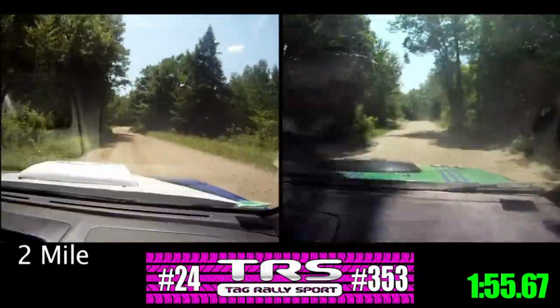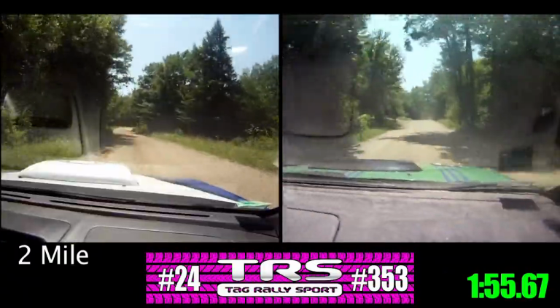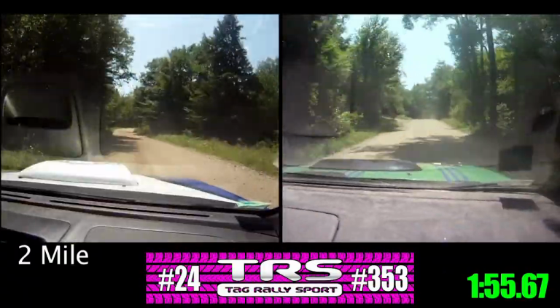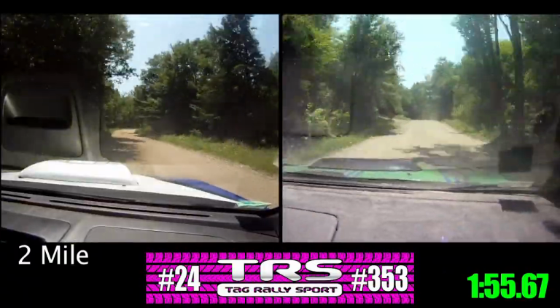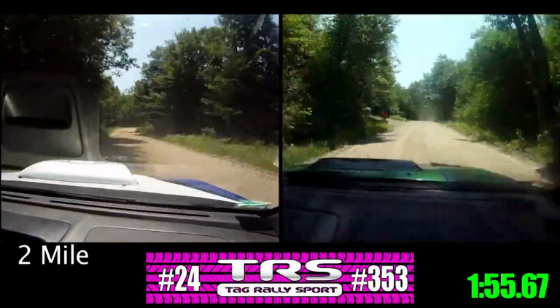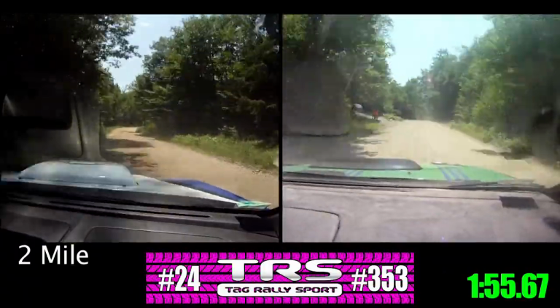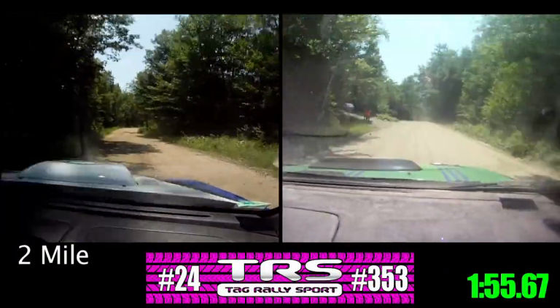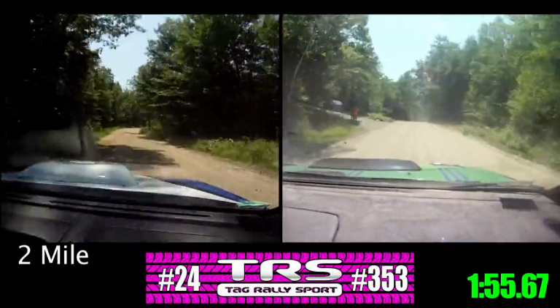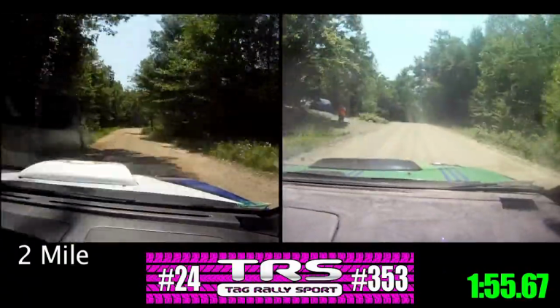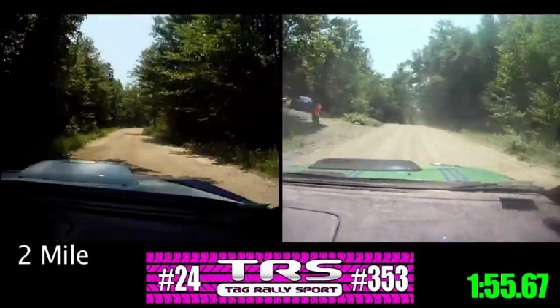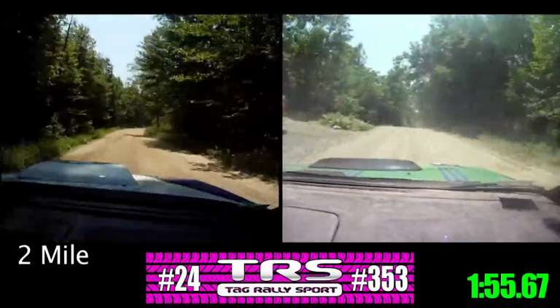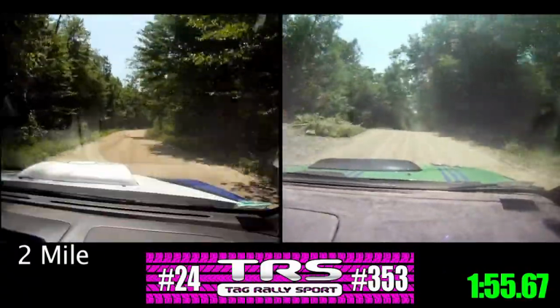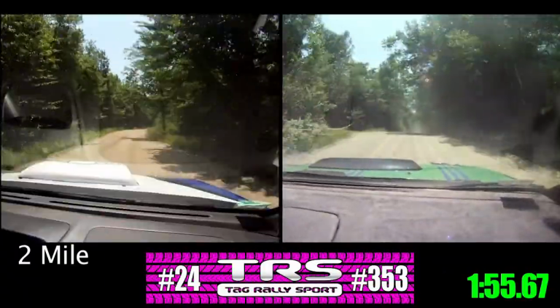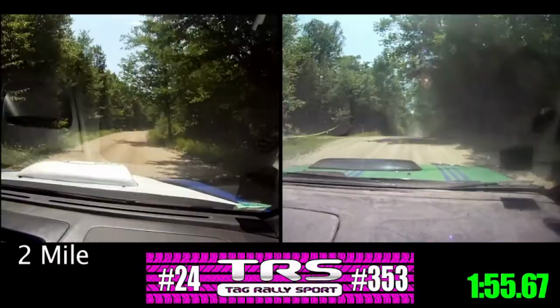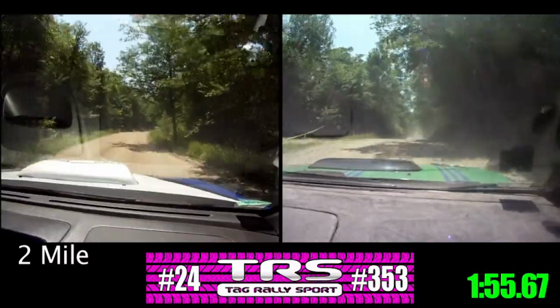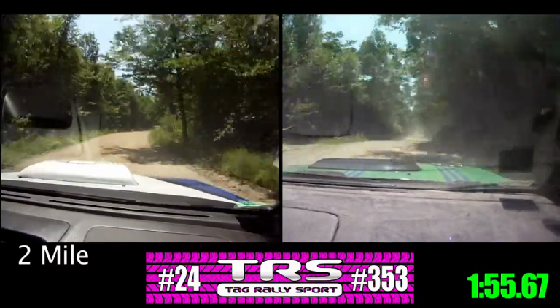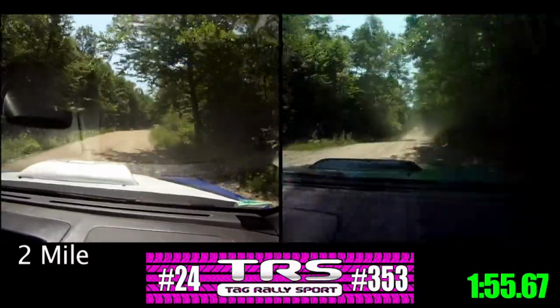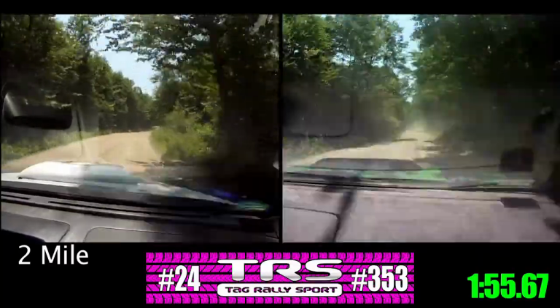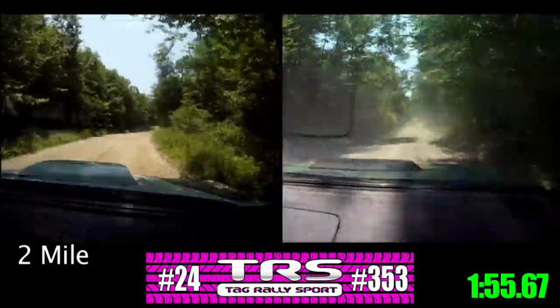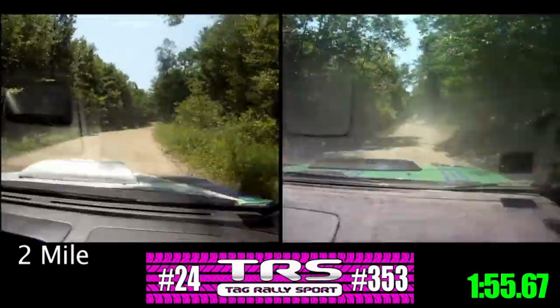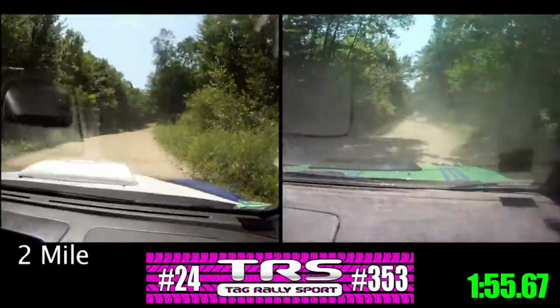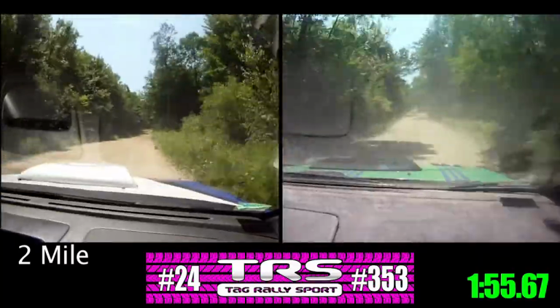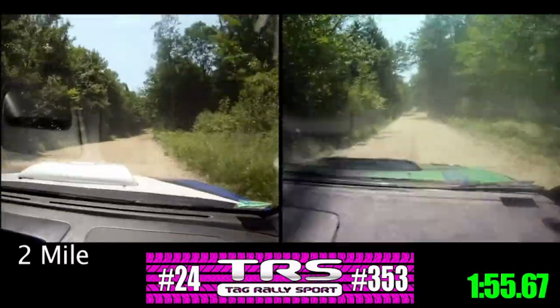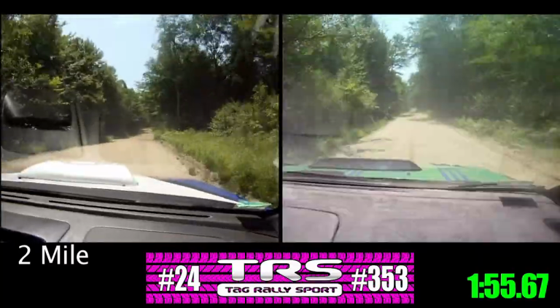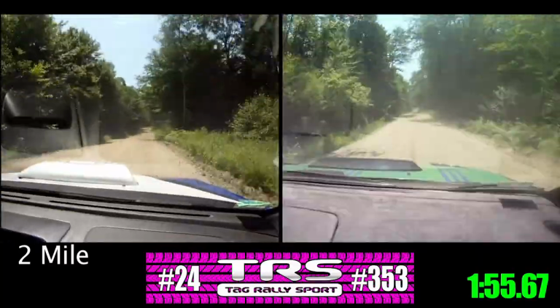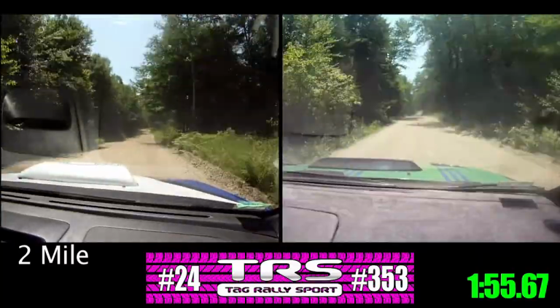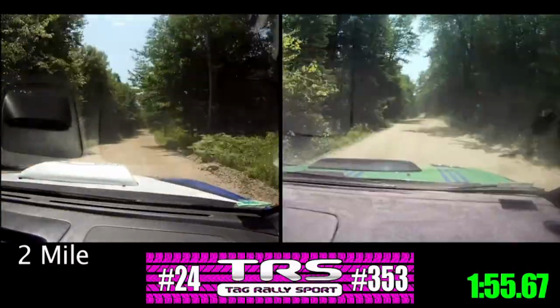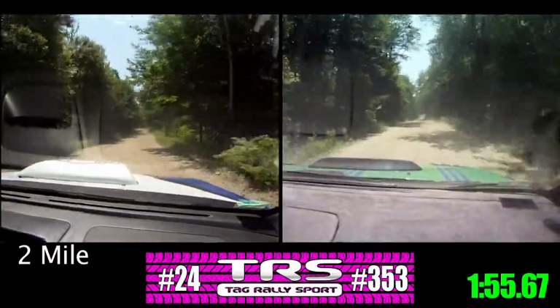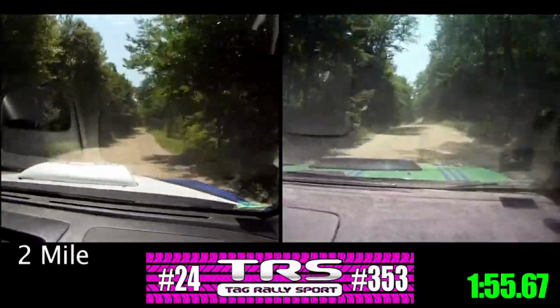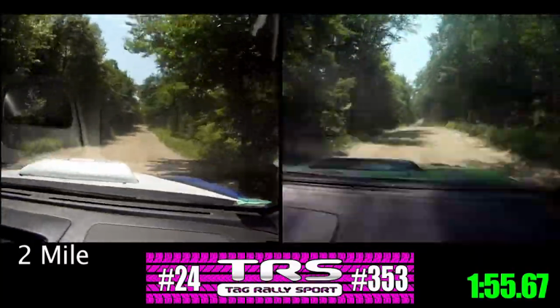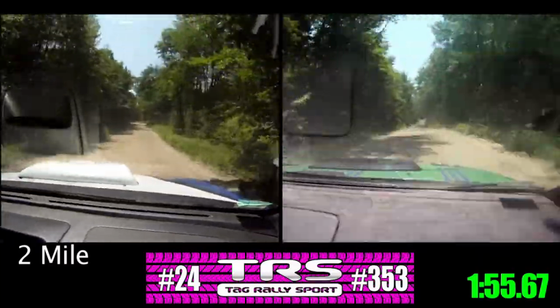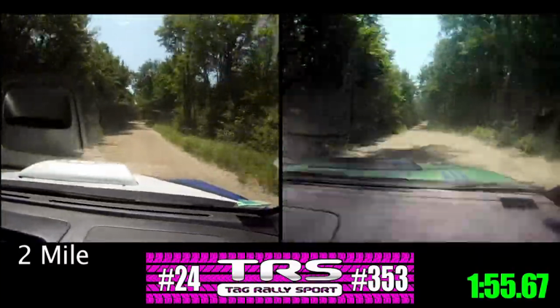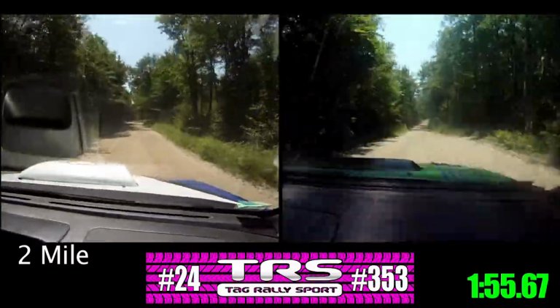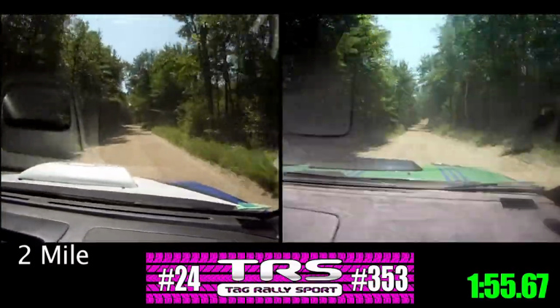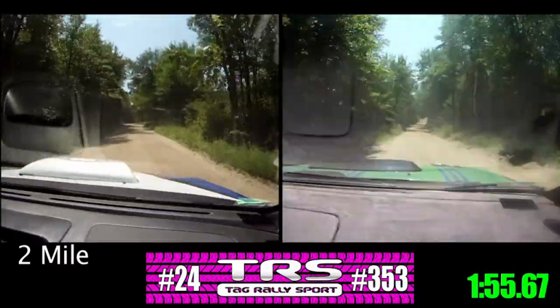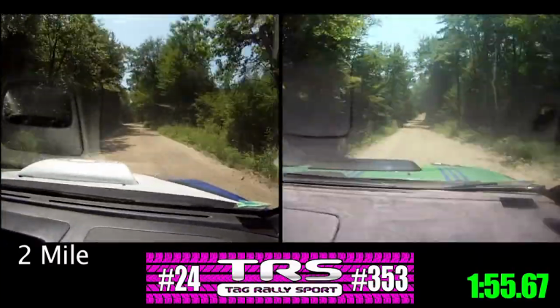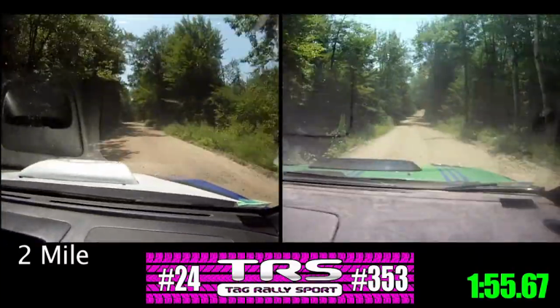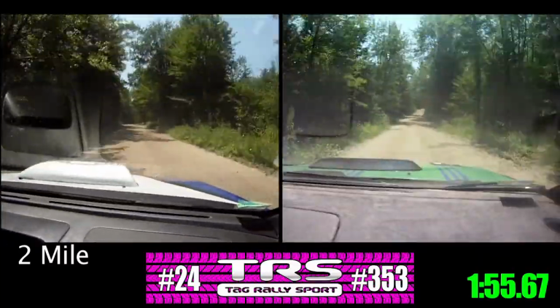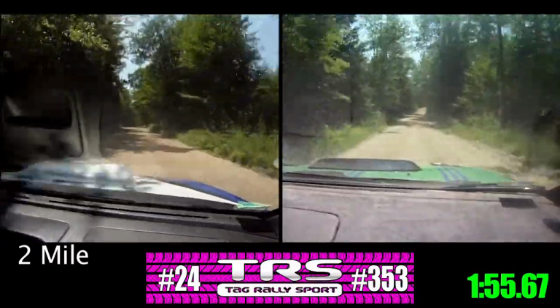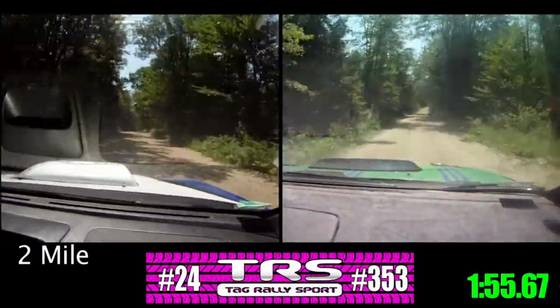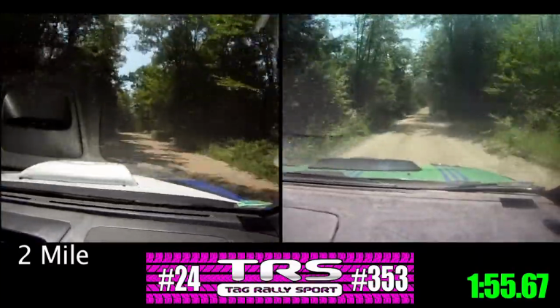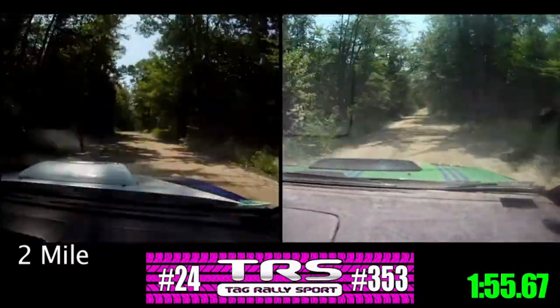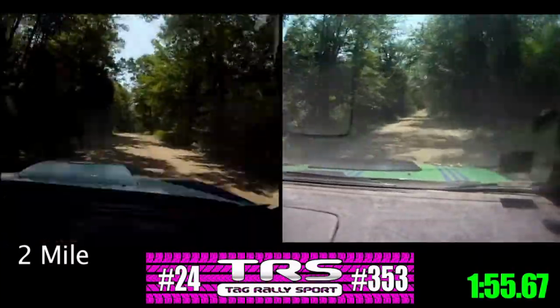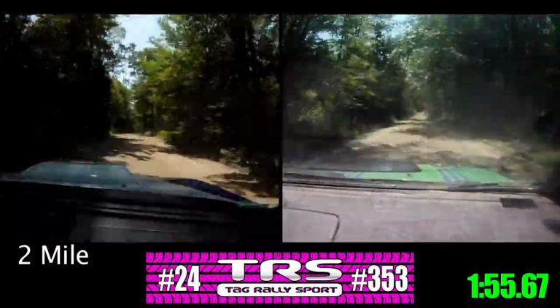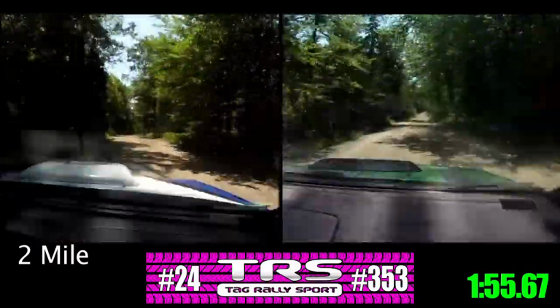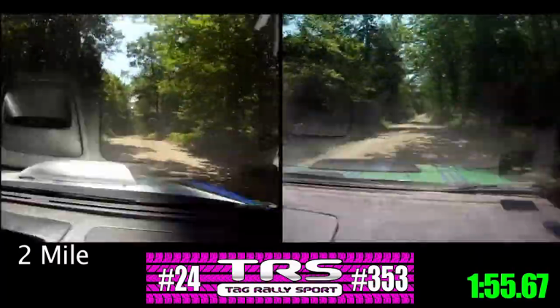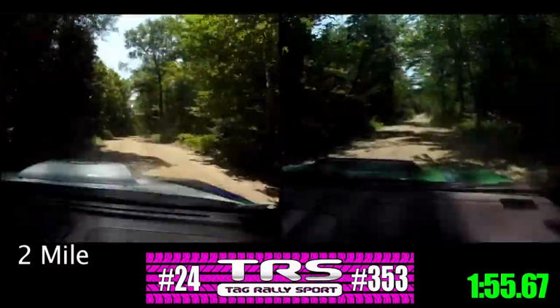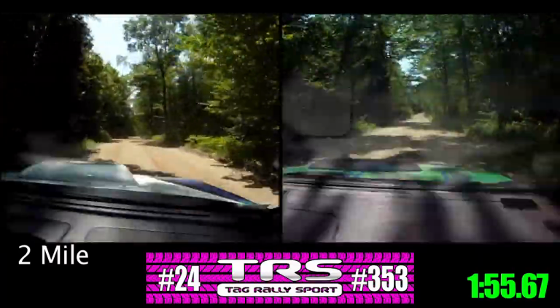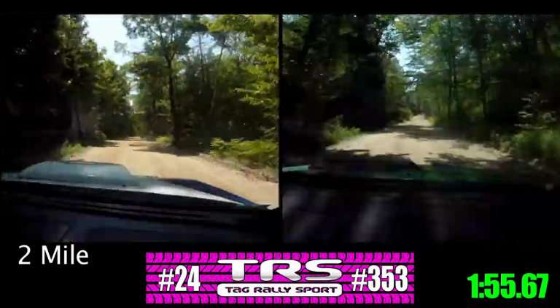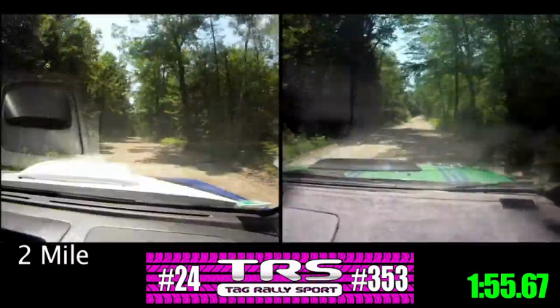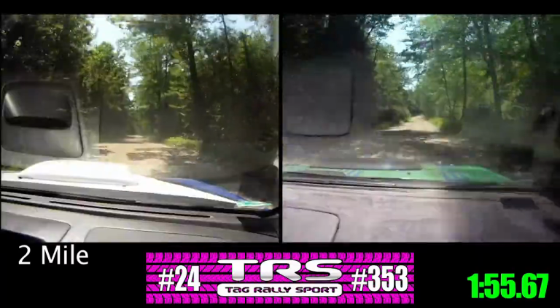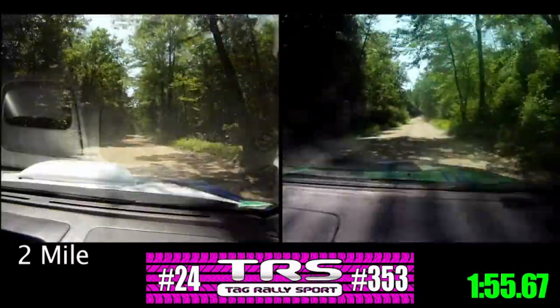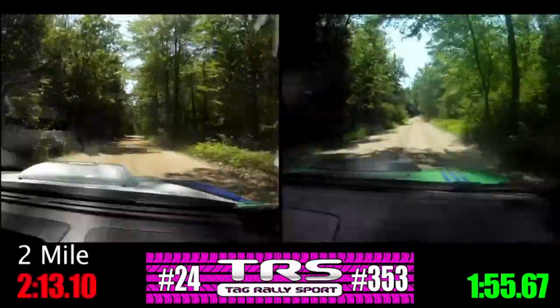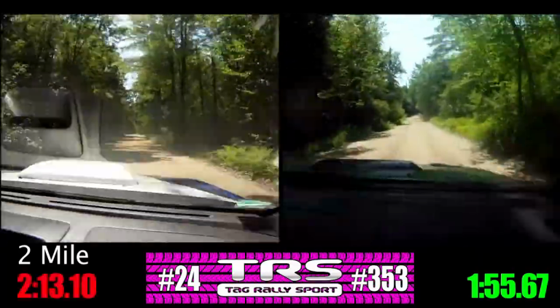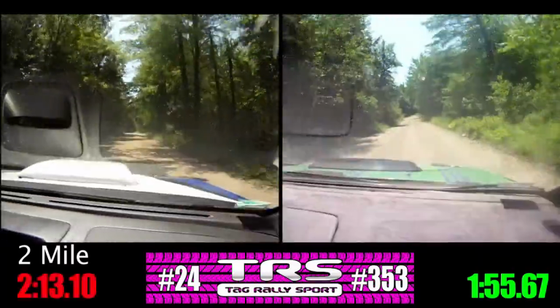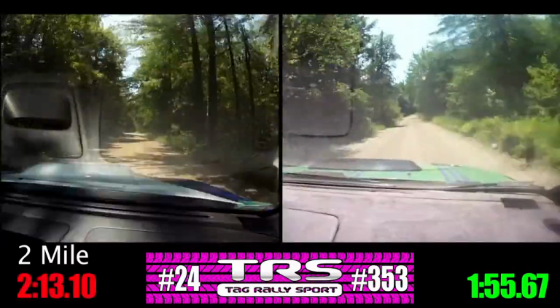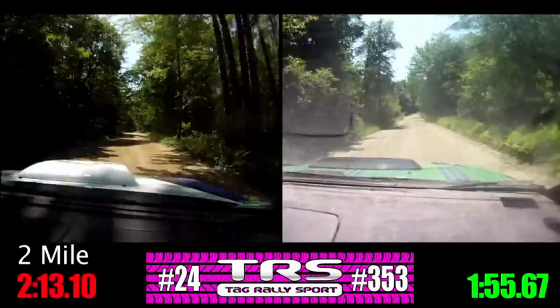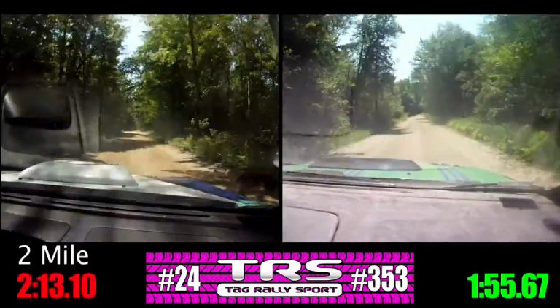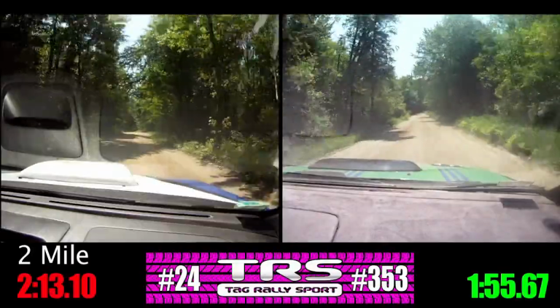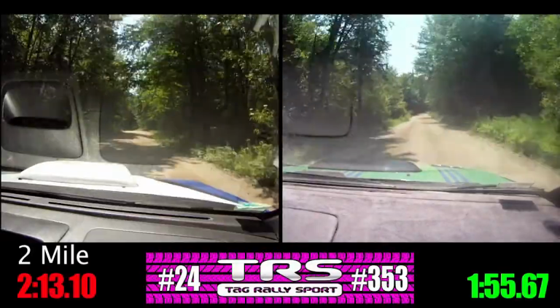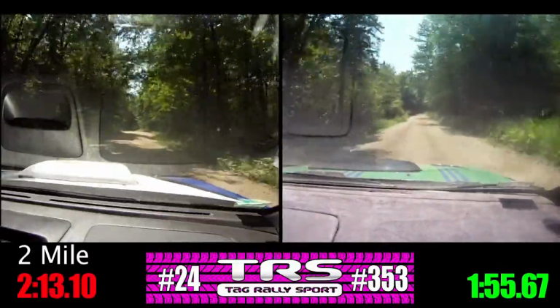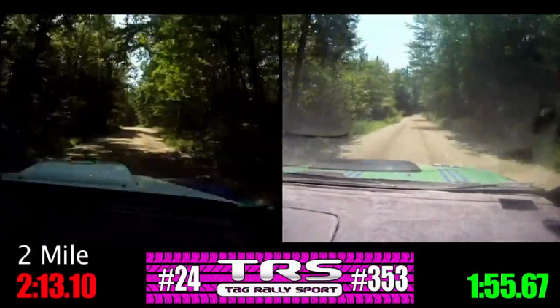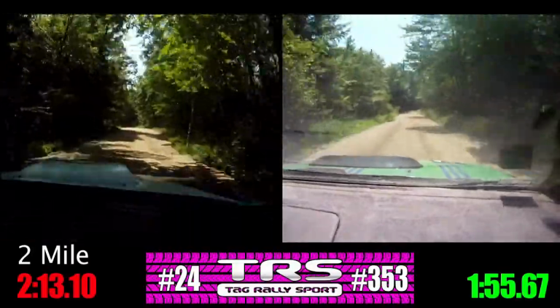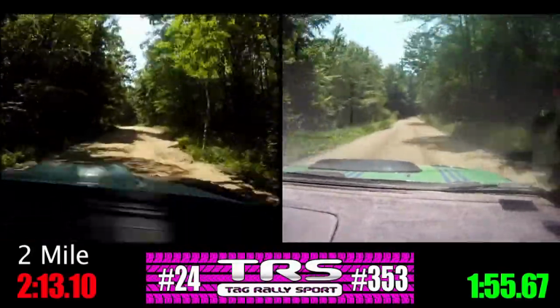Small jump, point 80. Caution, right six, no cut, over crest, down. Right five minus, over jump, 100.